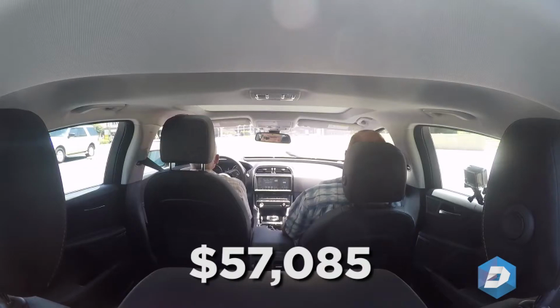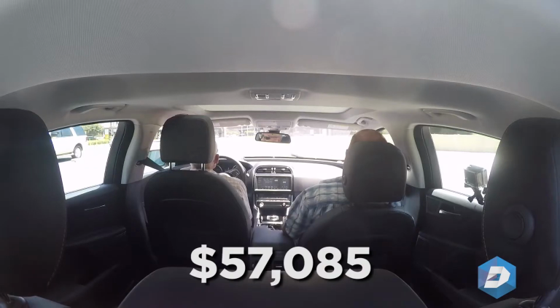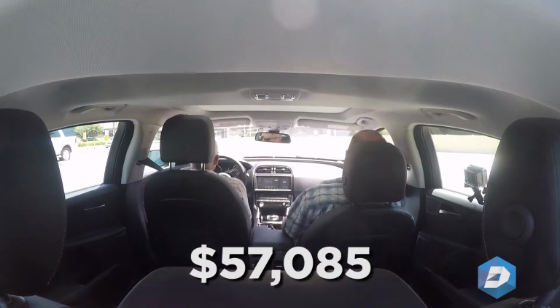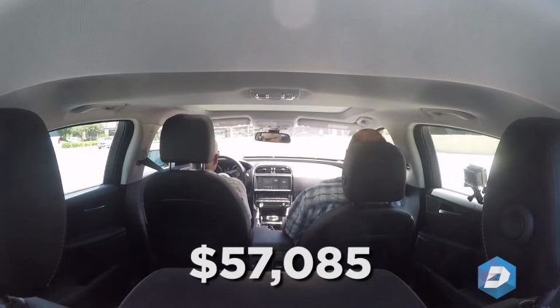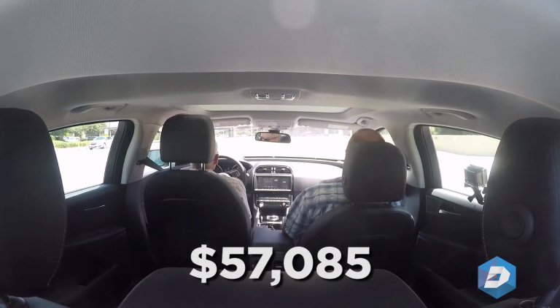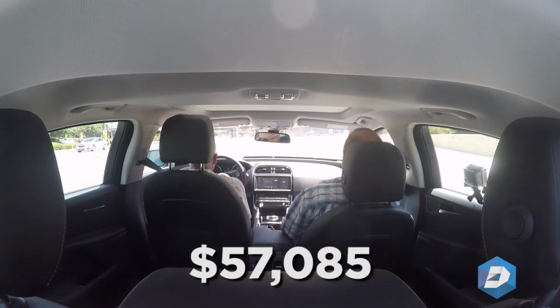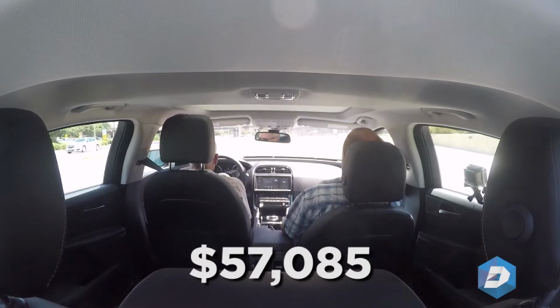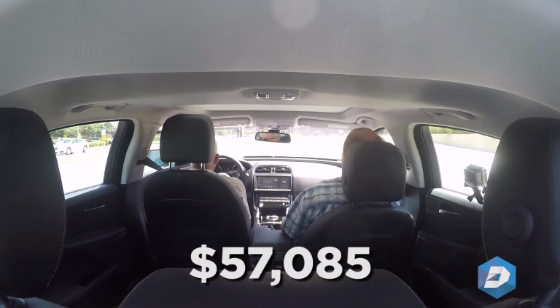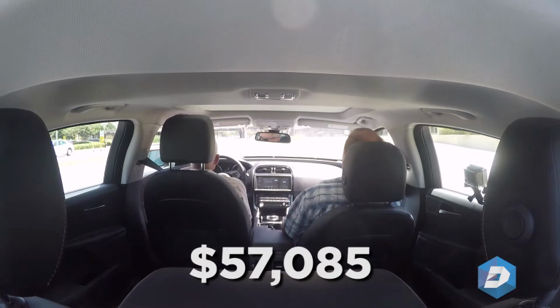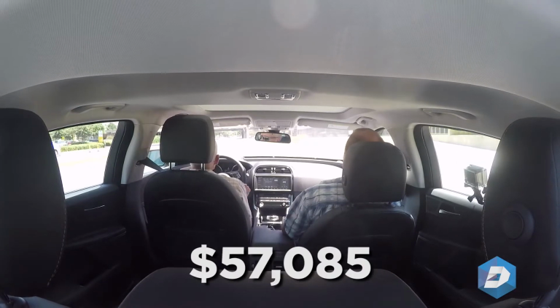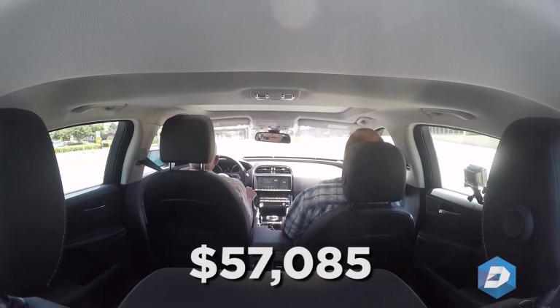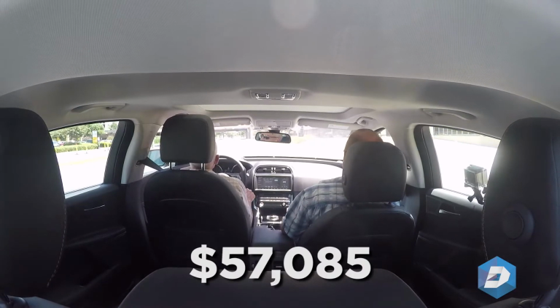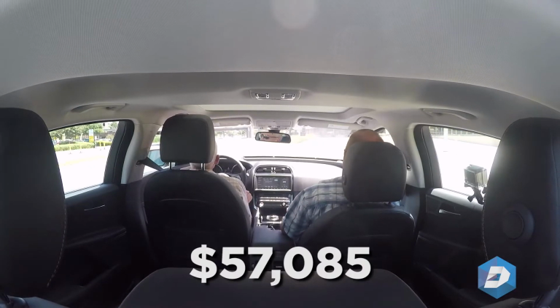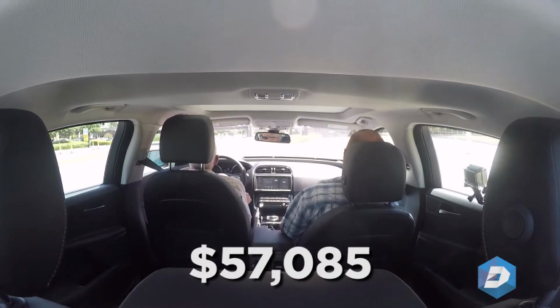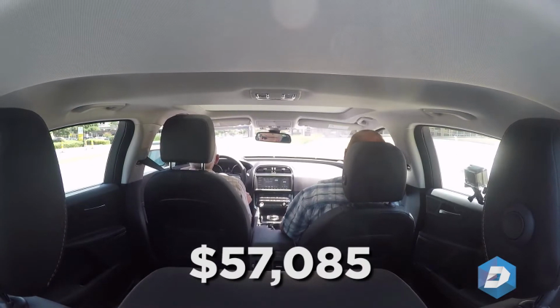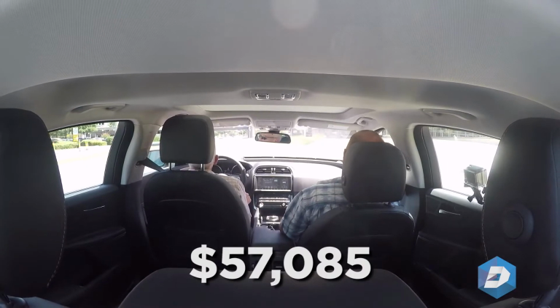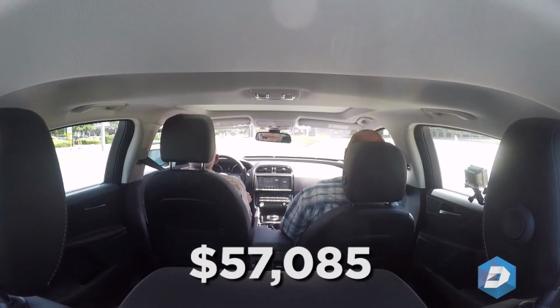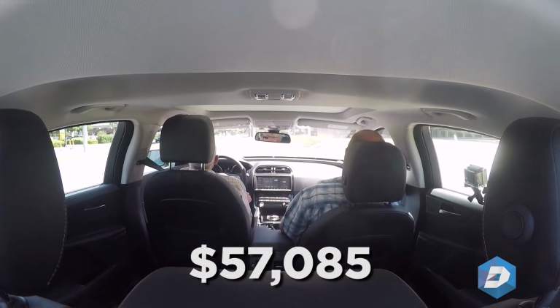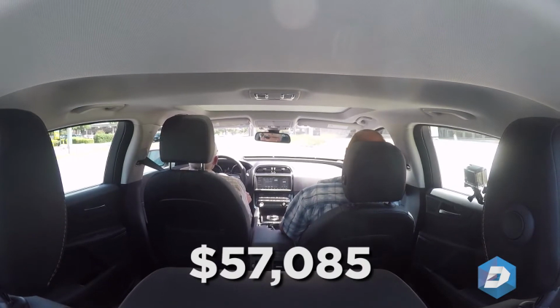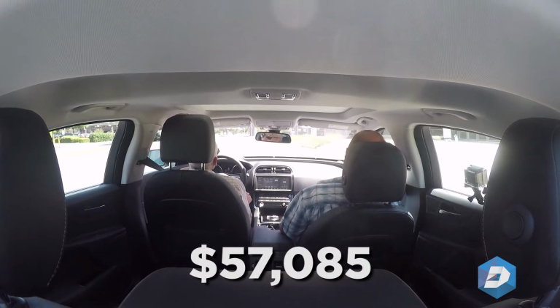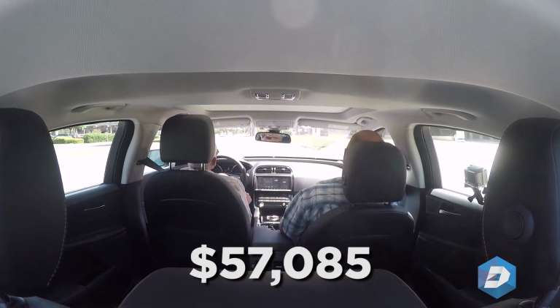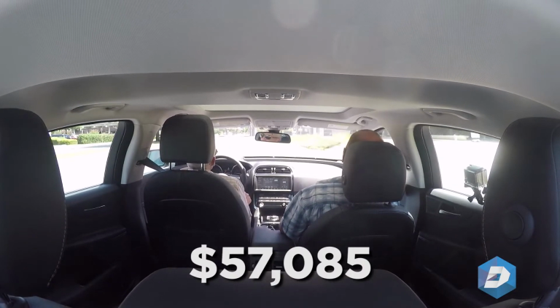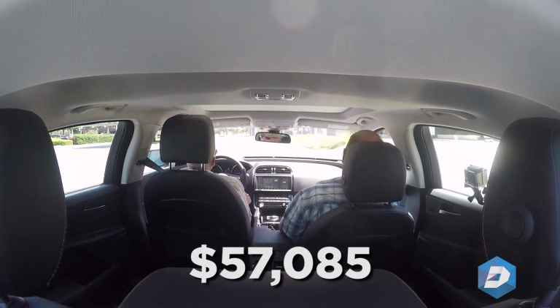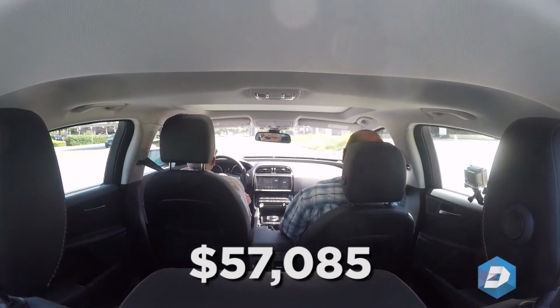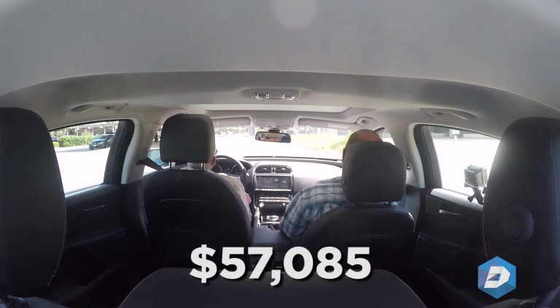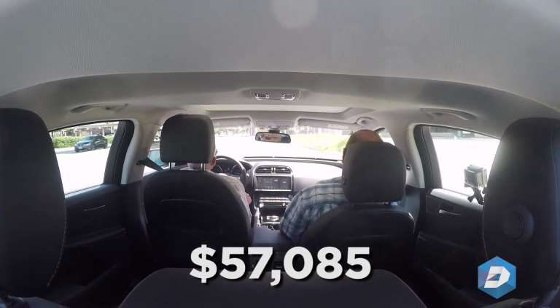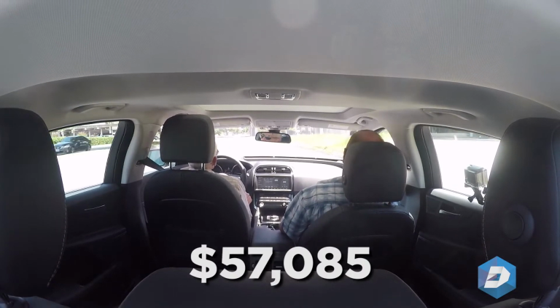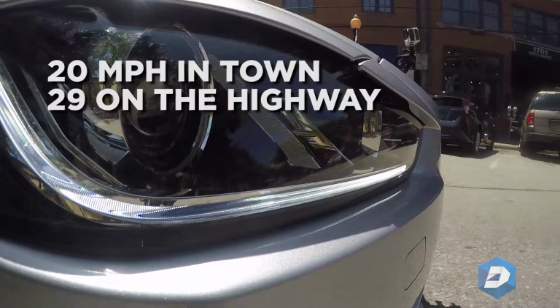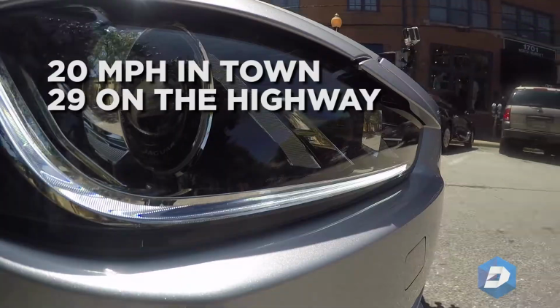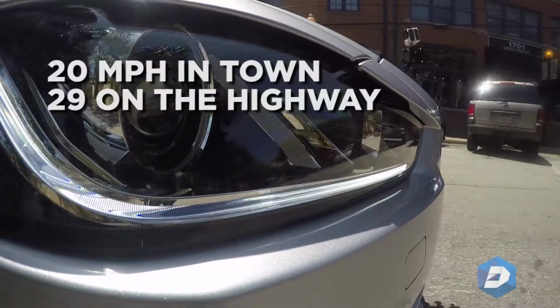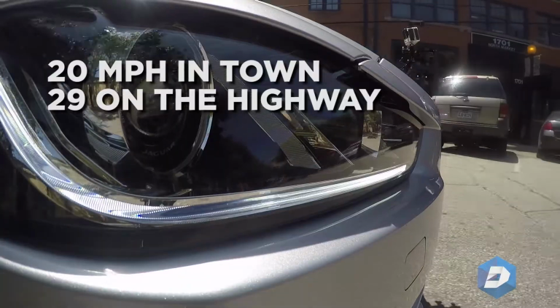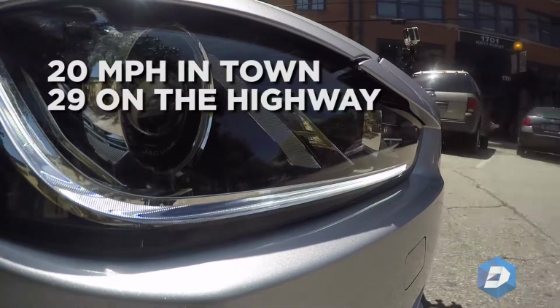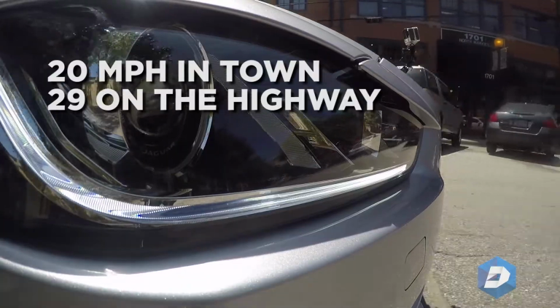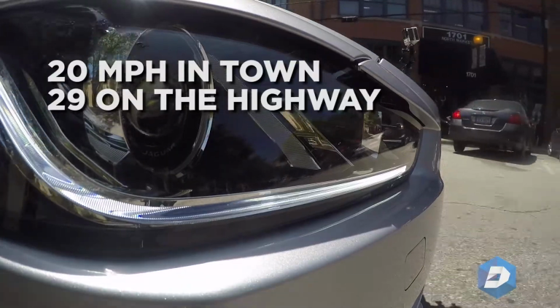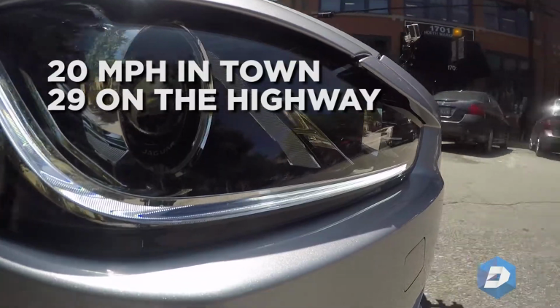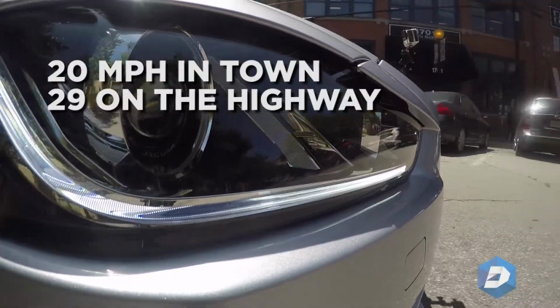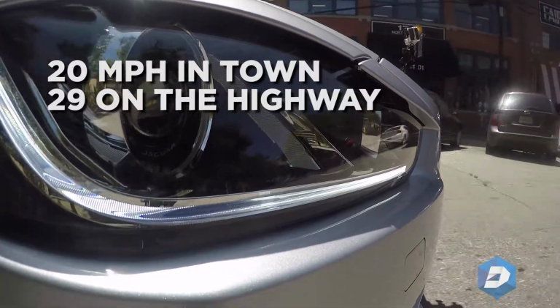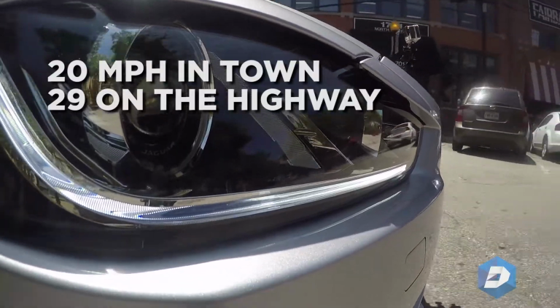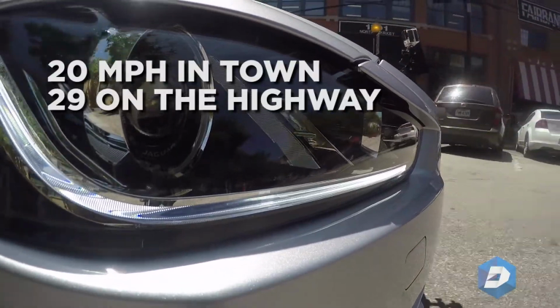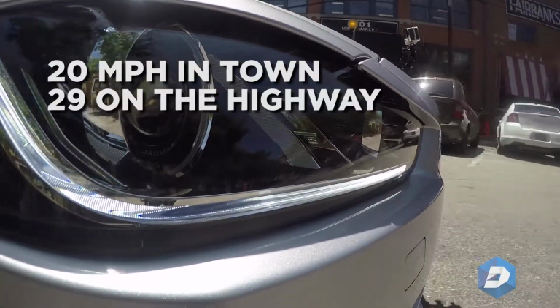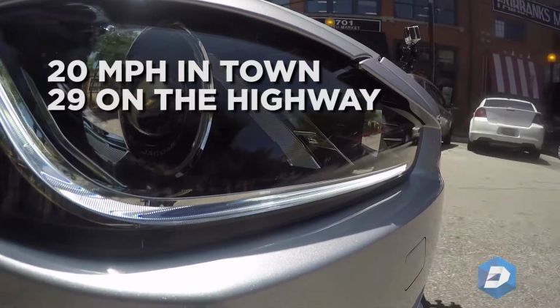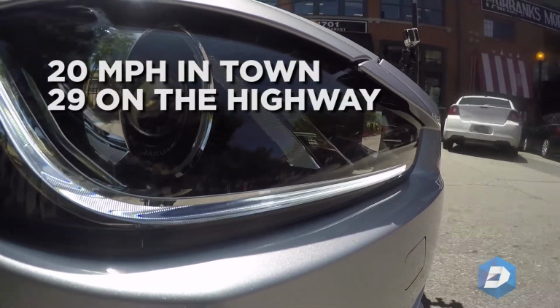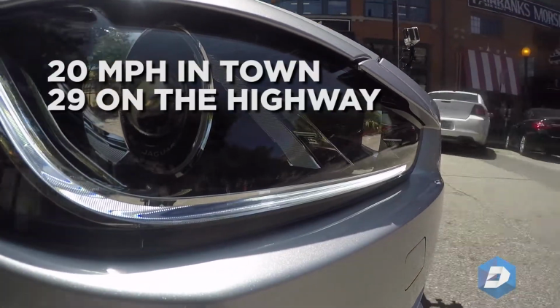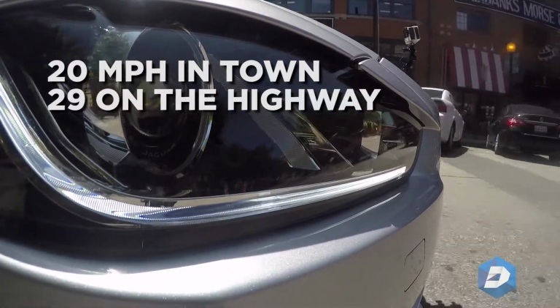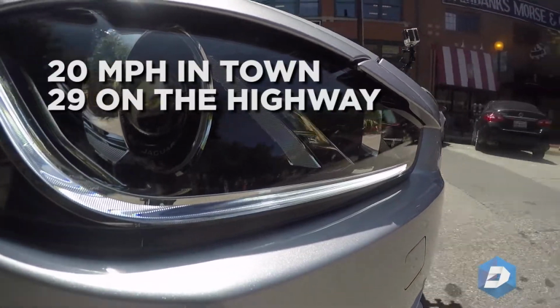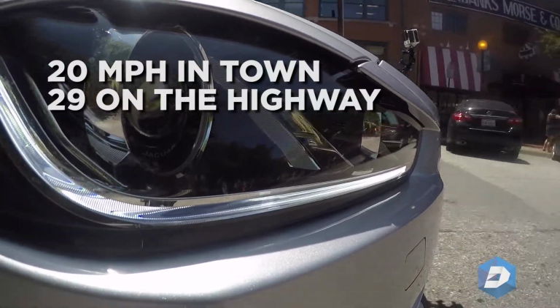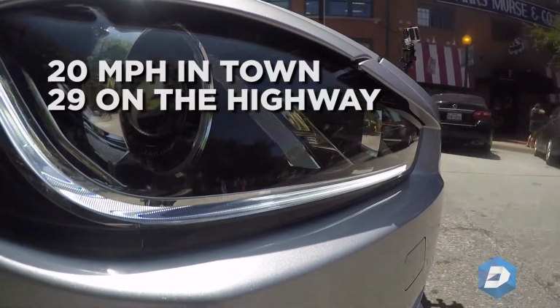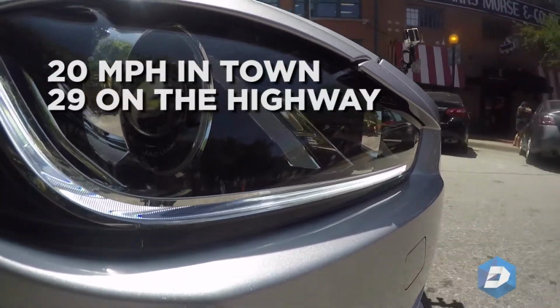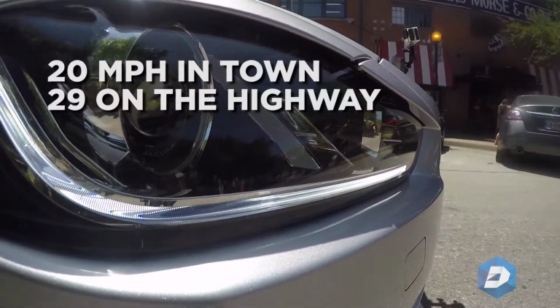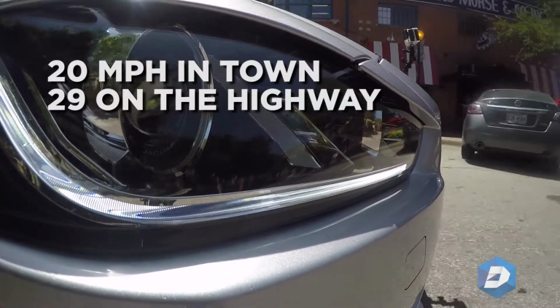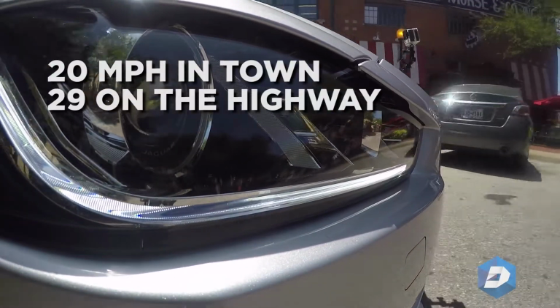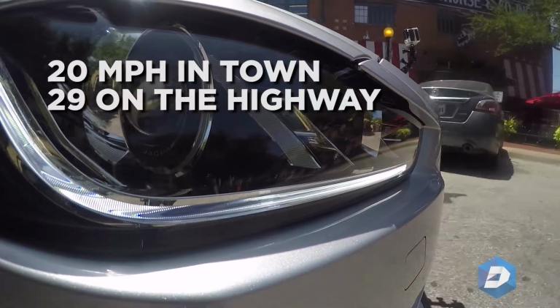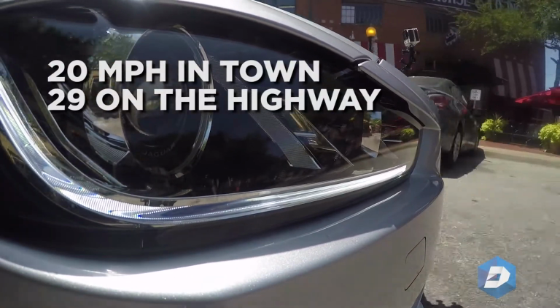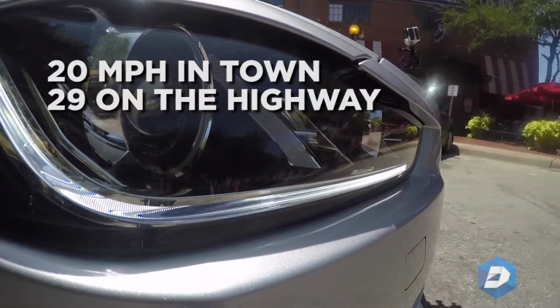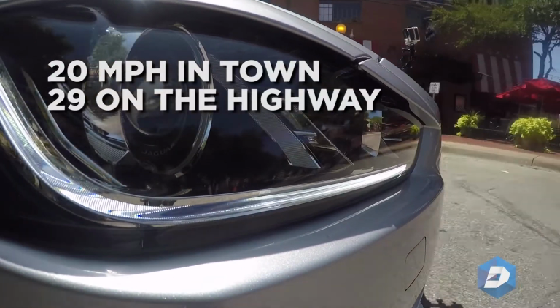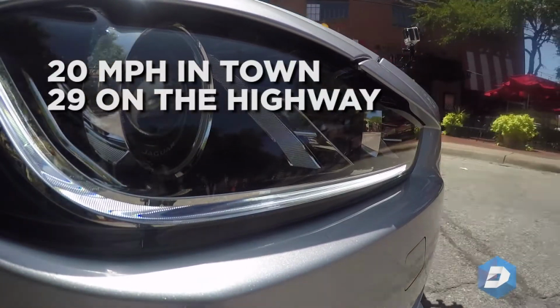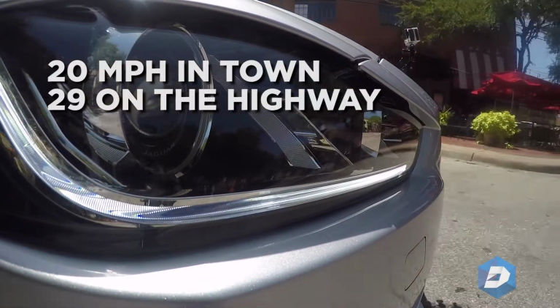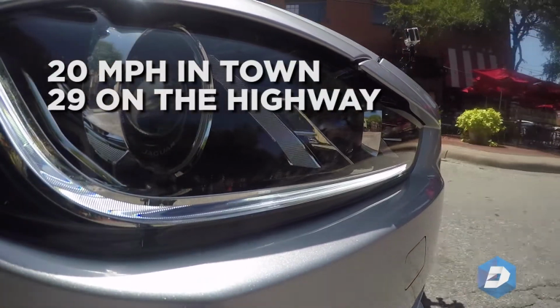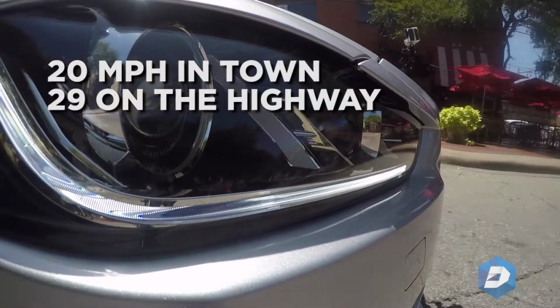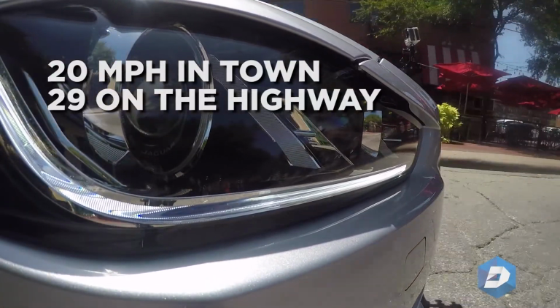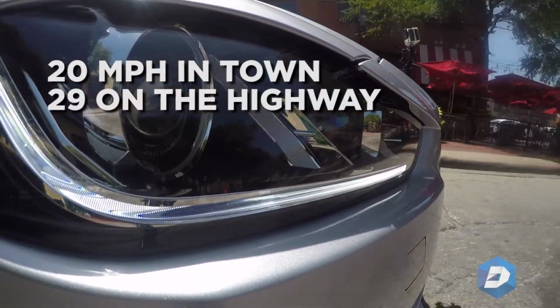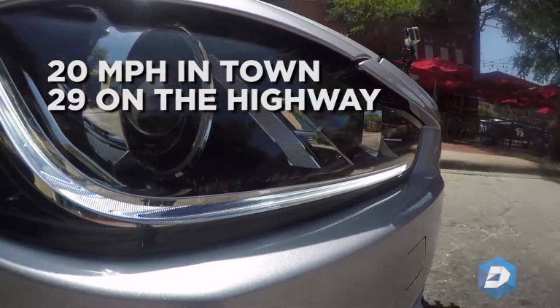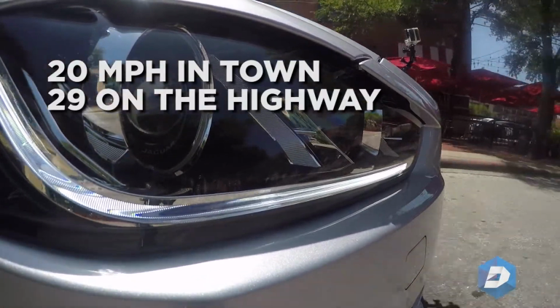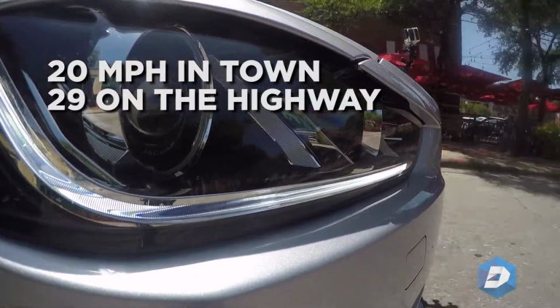It's priced at $57,085, somewhere right in there. It's rated at 20 miles per gallon in town and 29 on the highway.